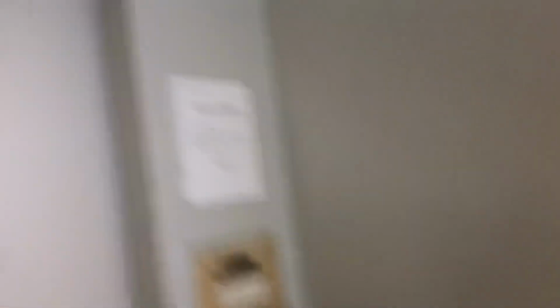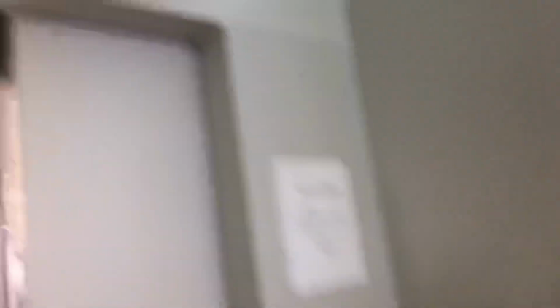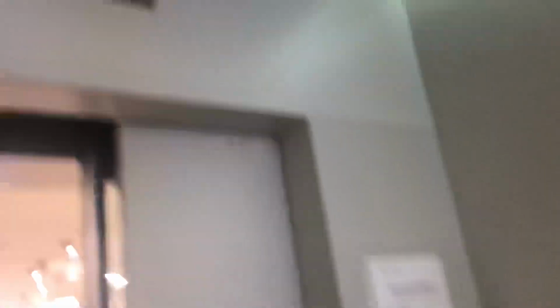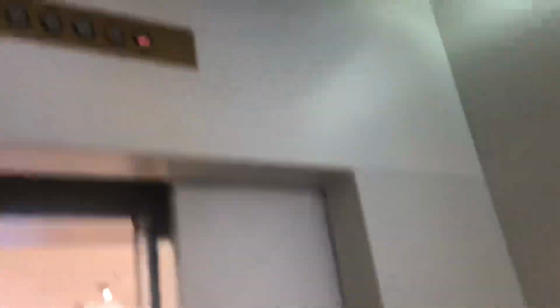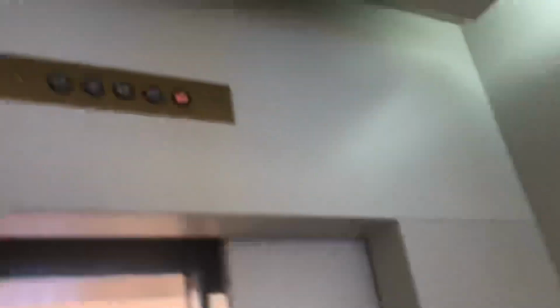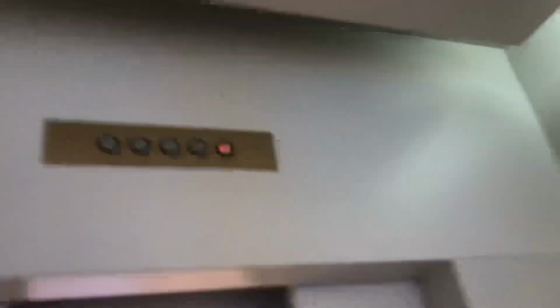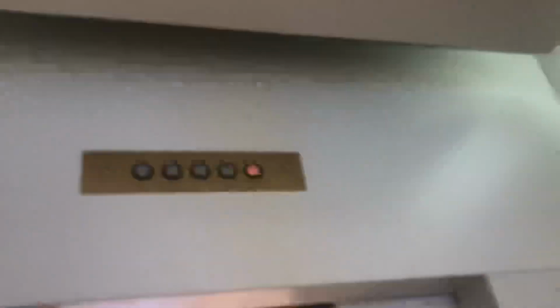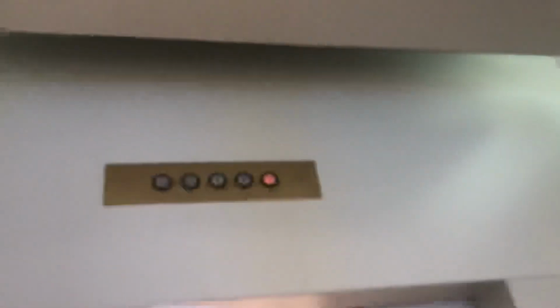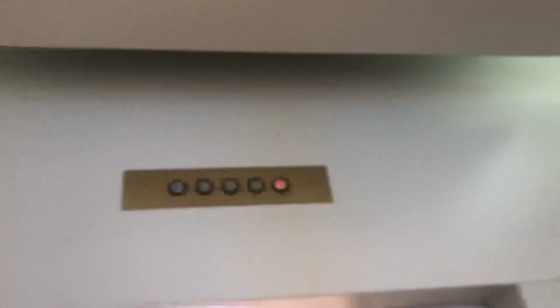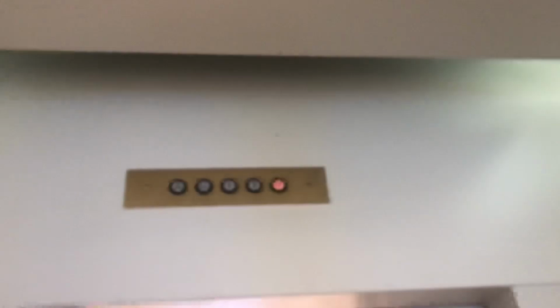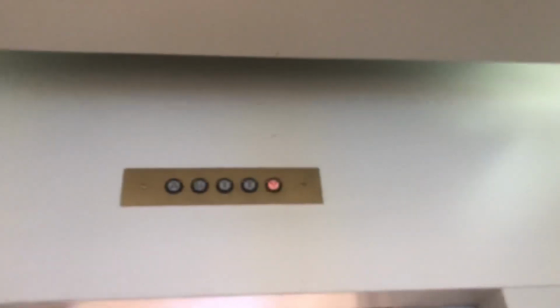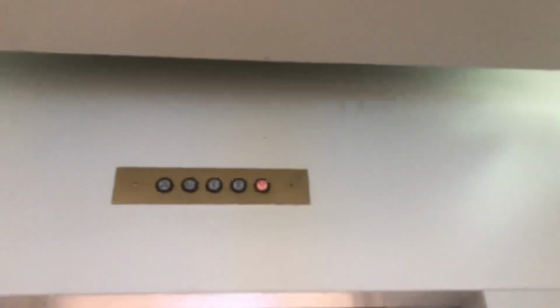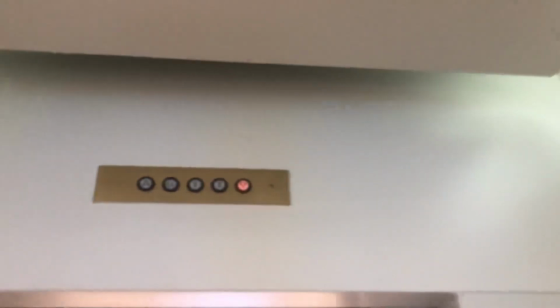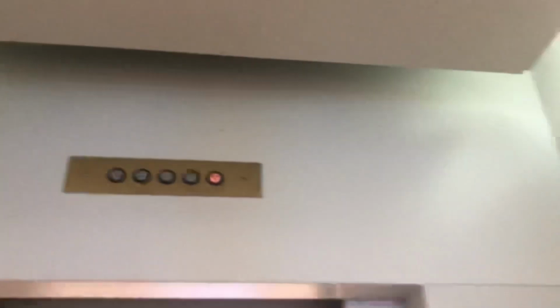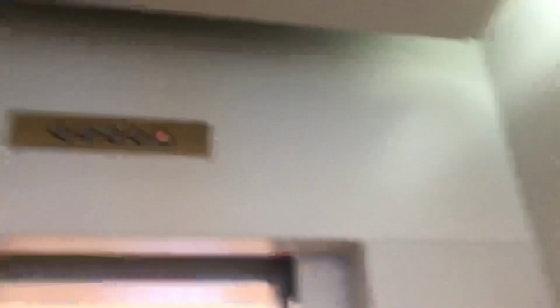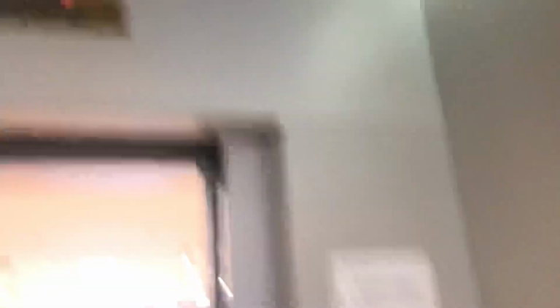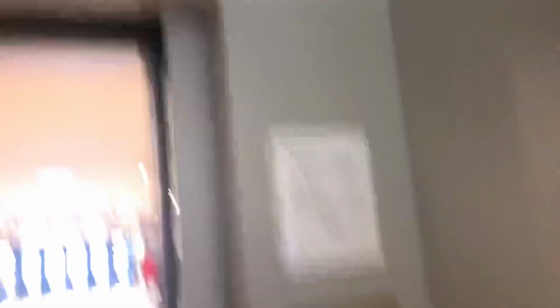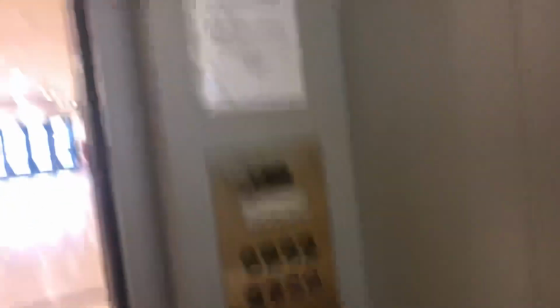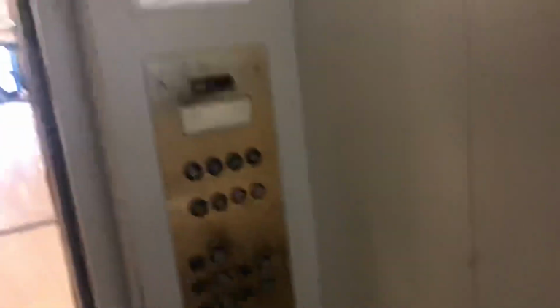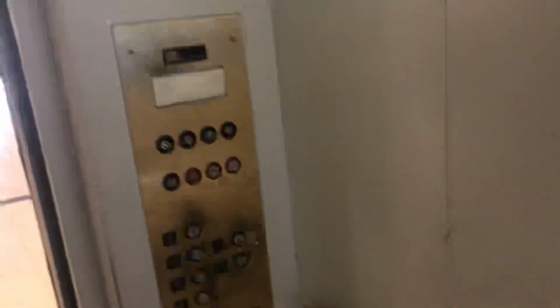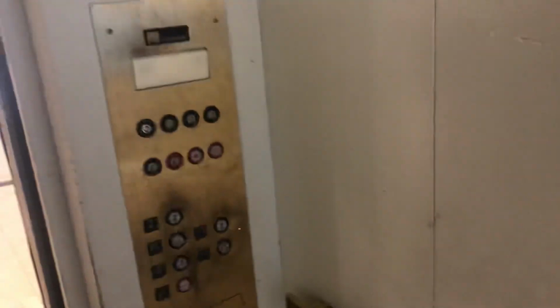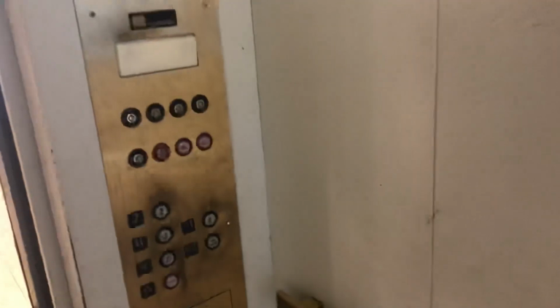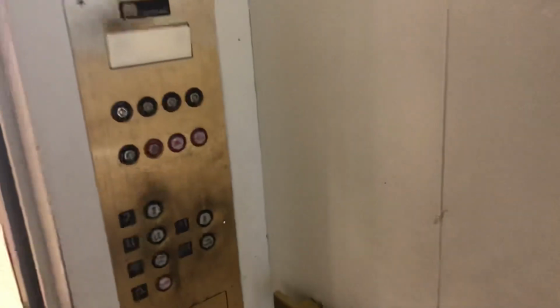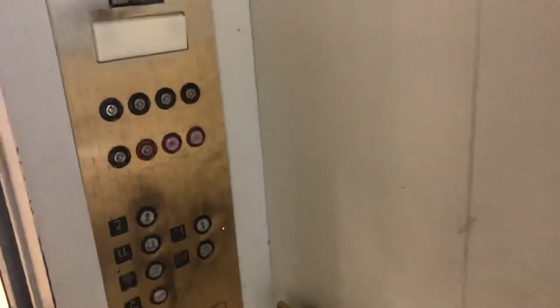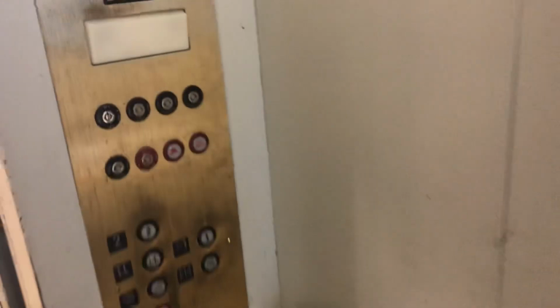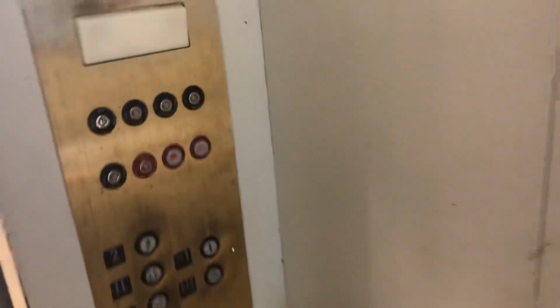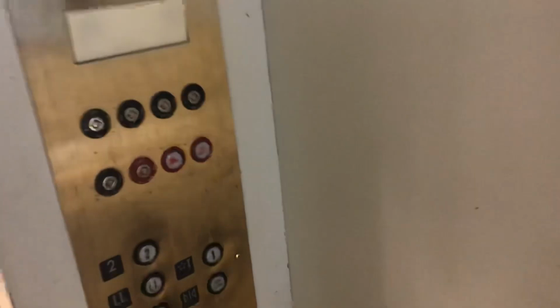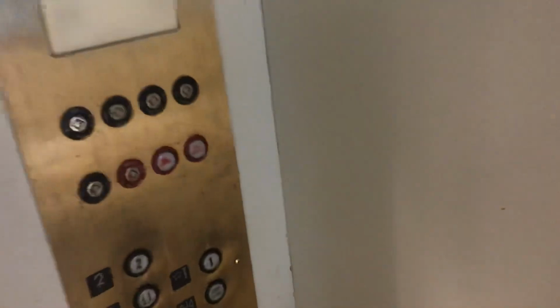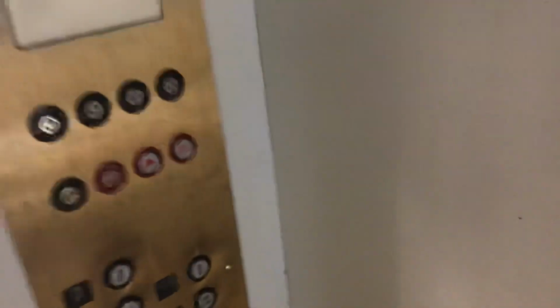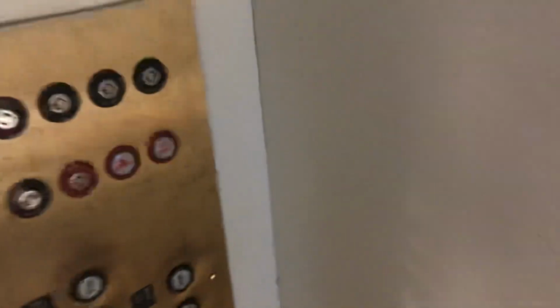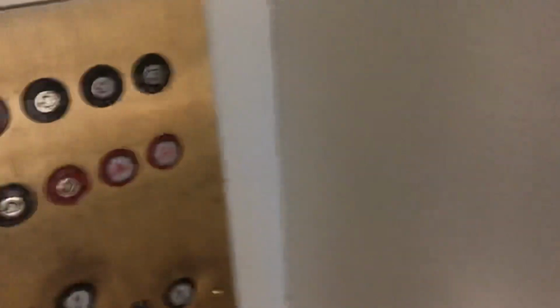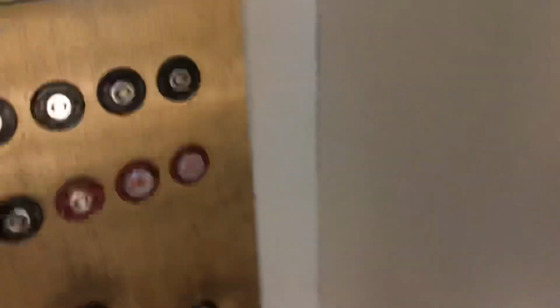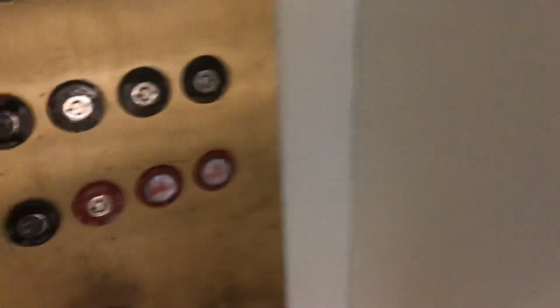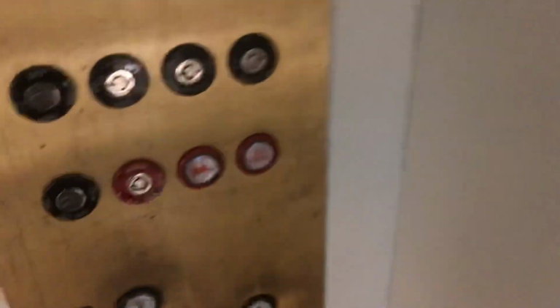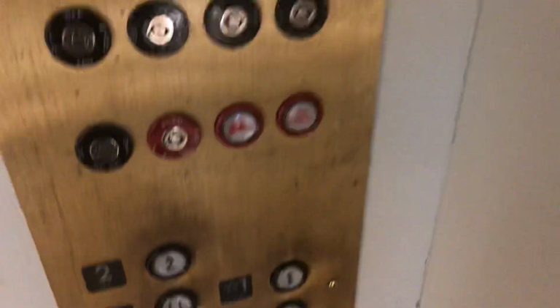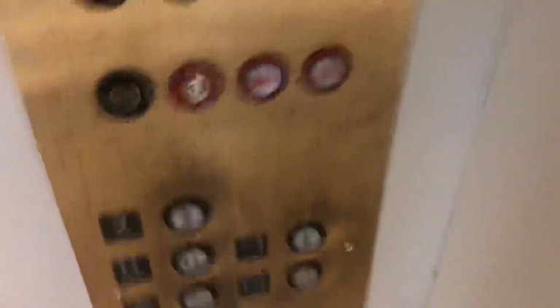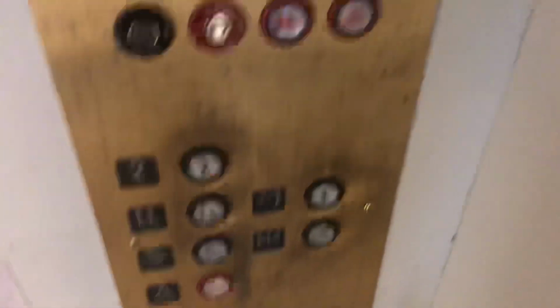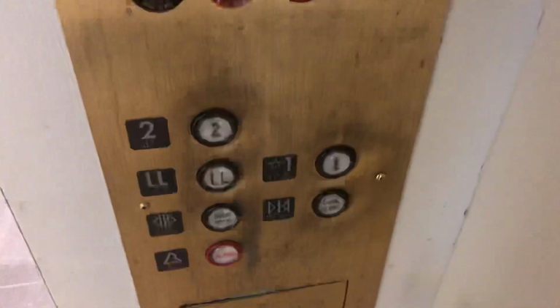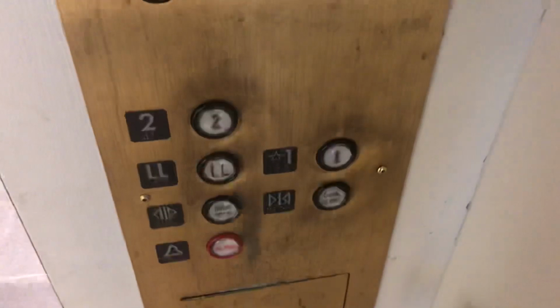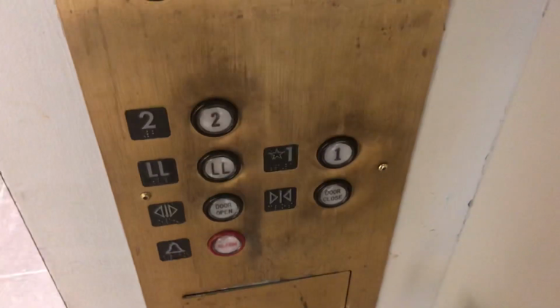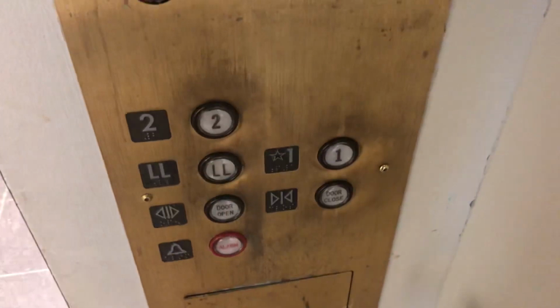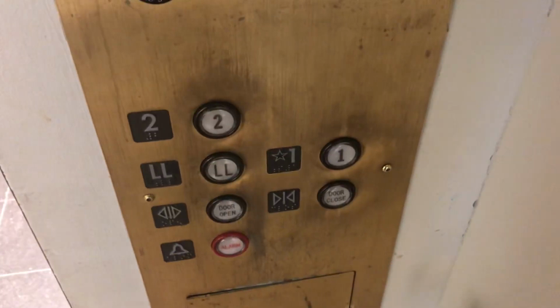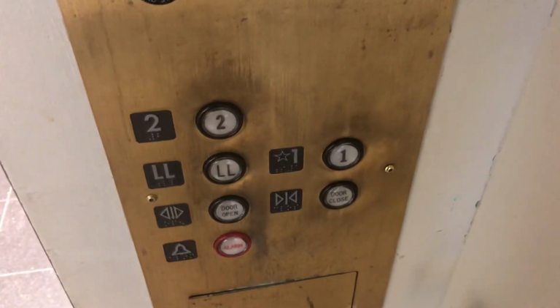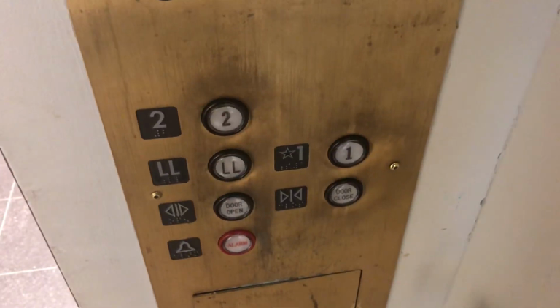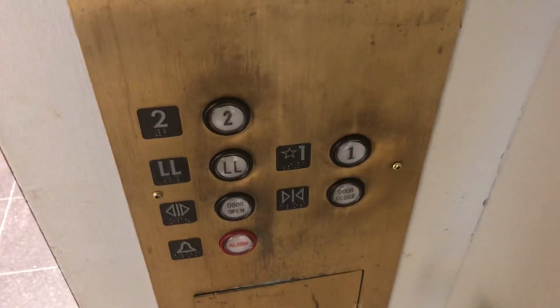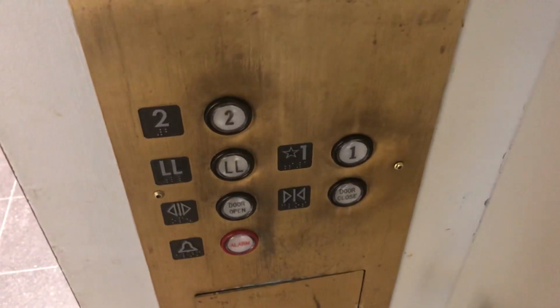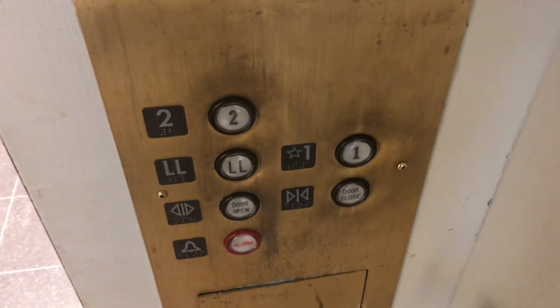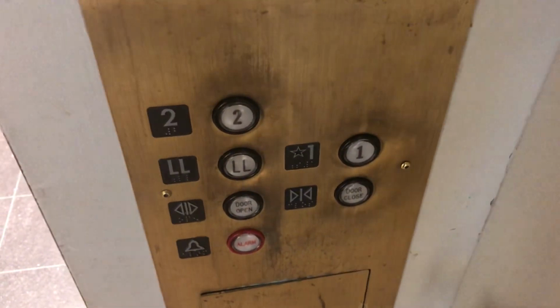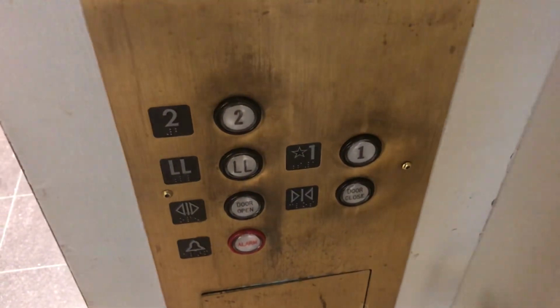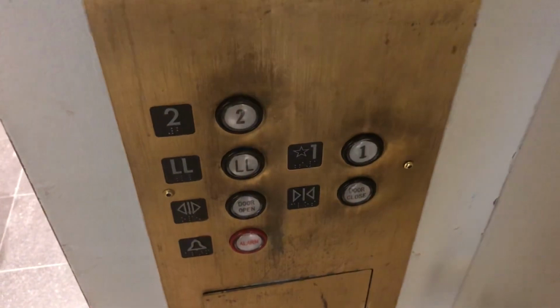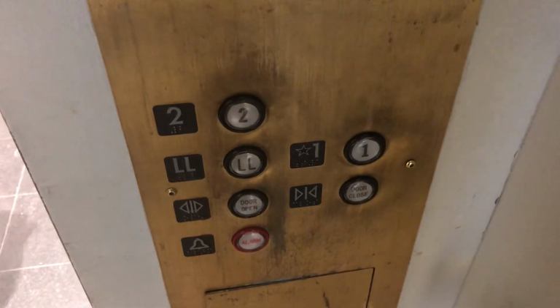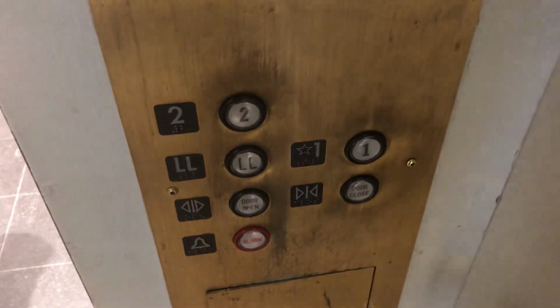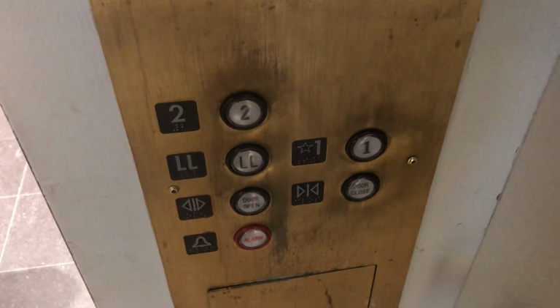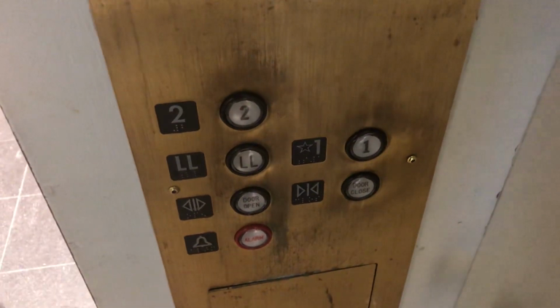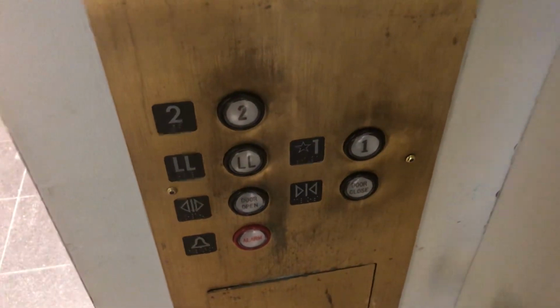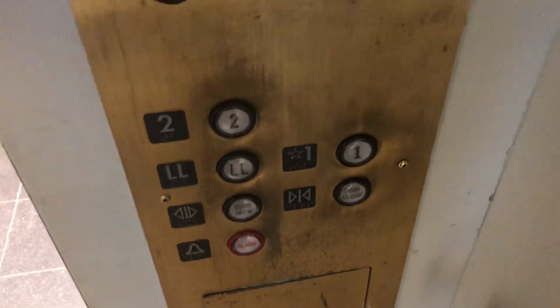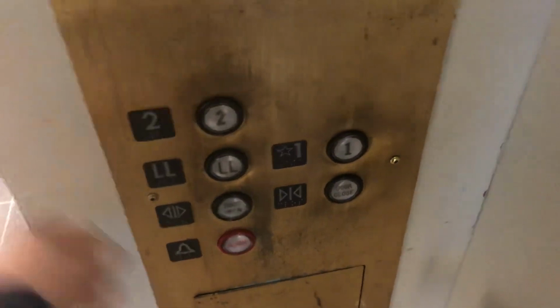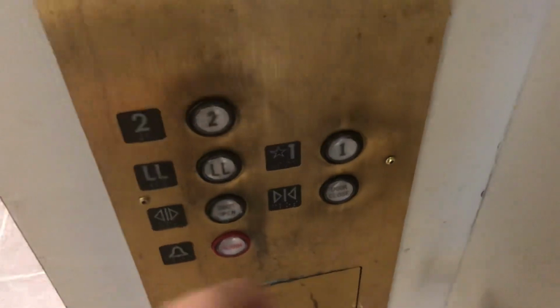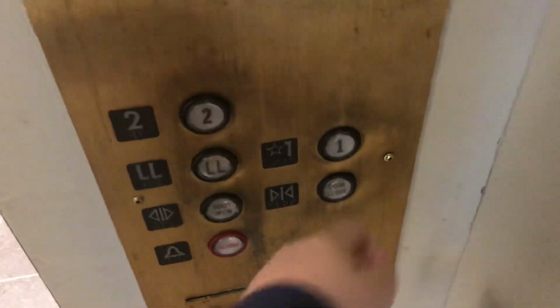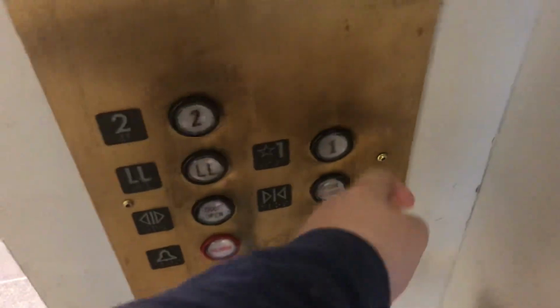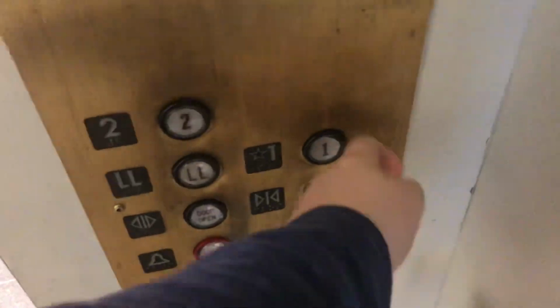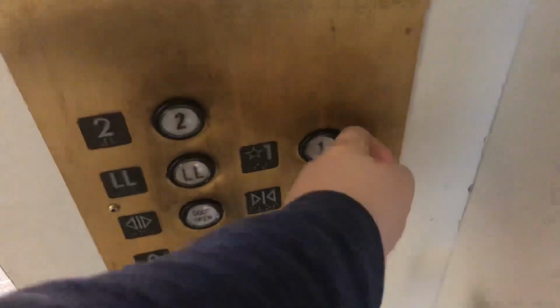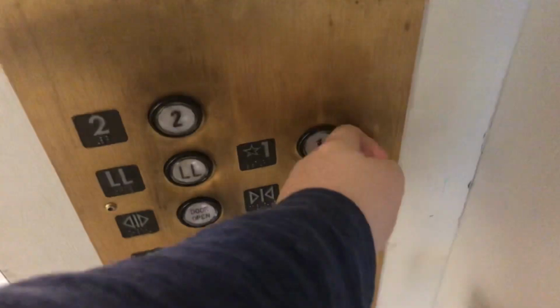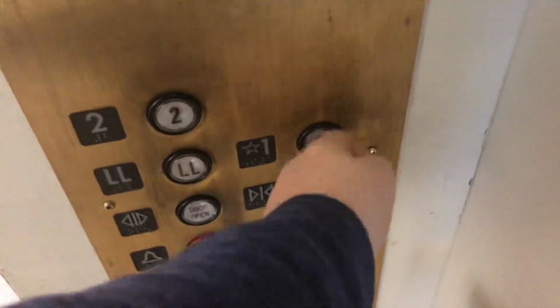Are you going down? What floor? The first floor, down here.